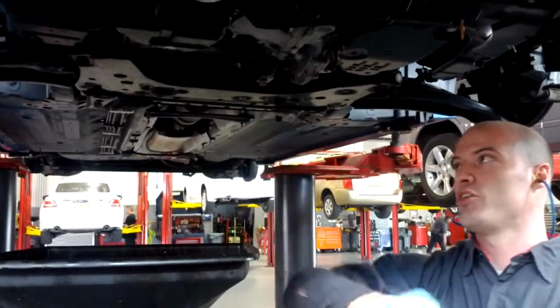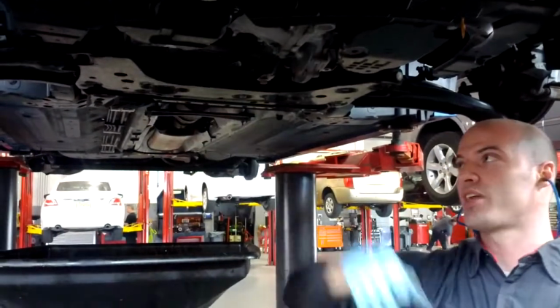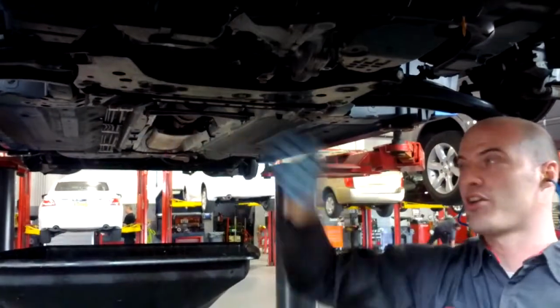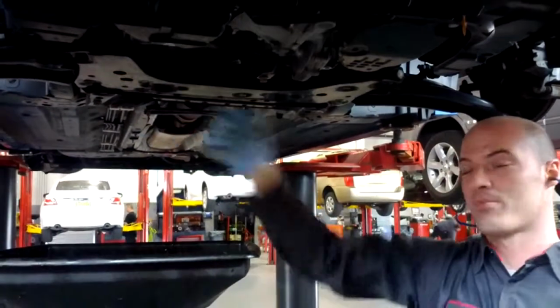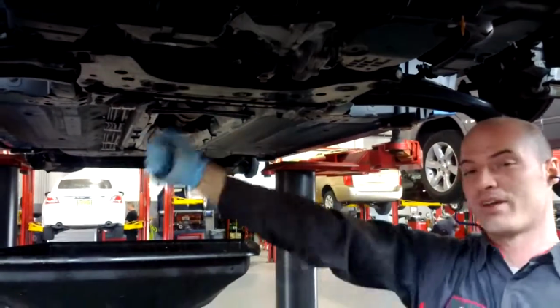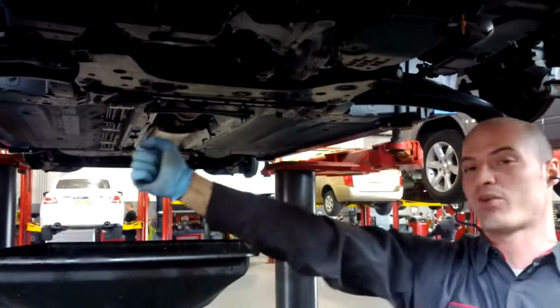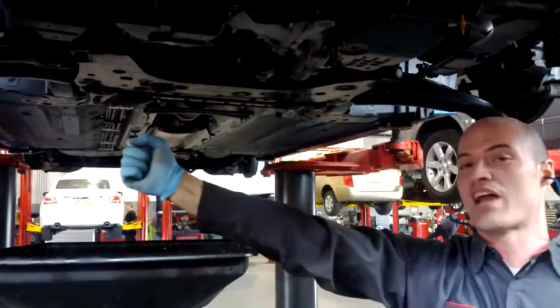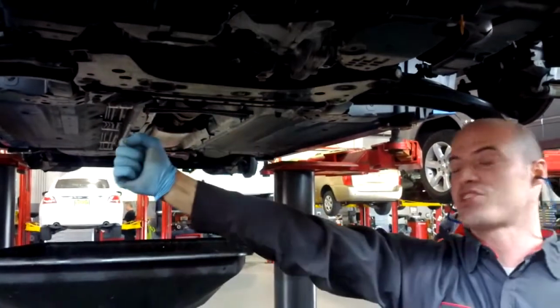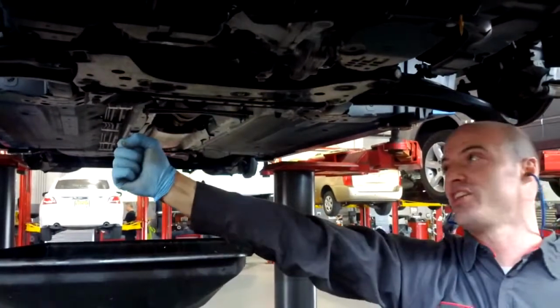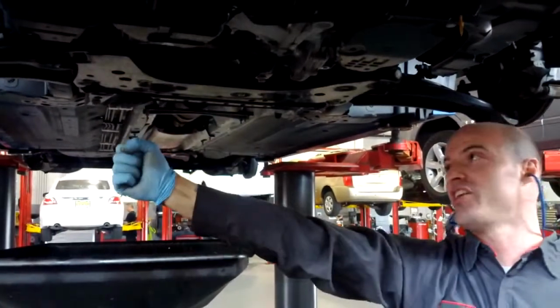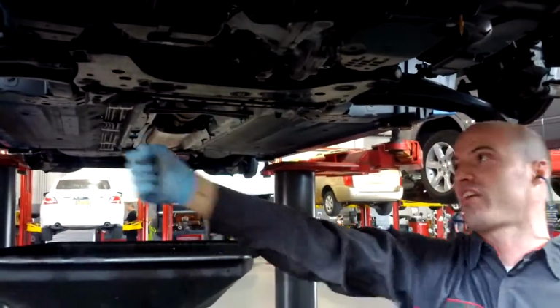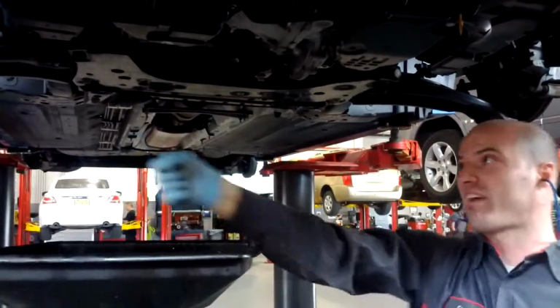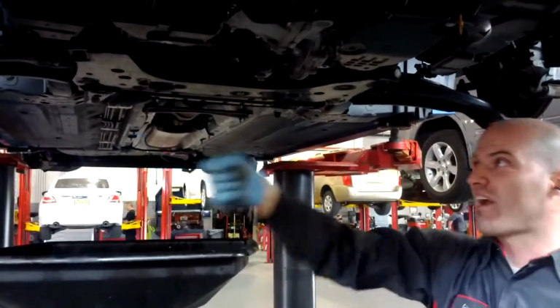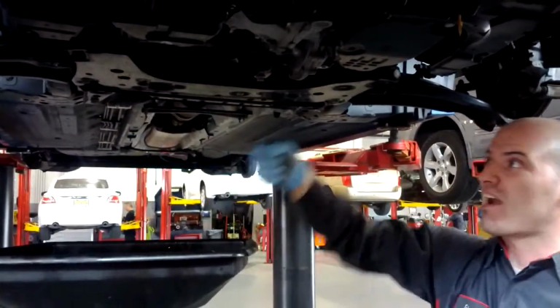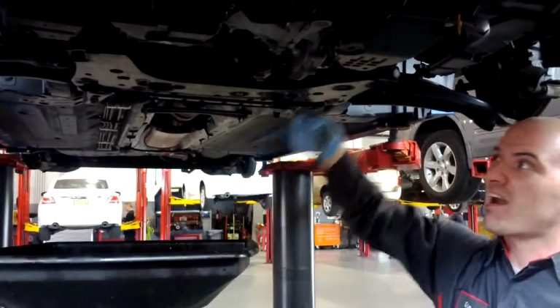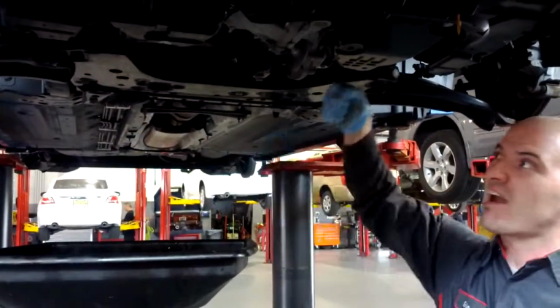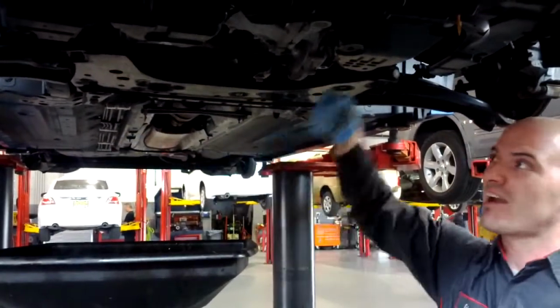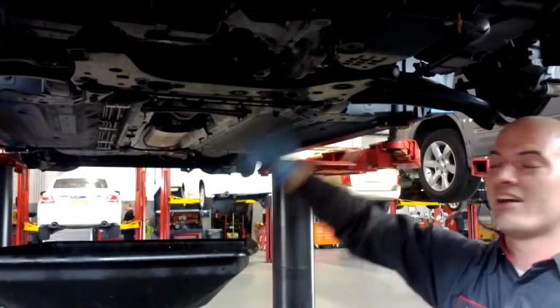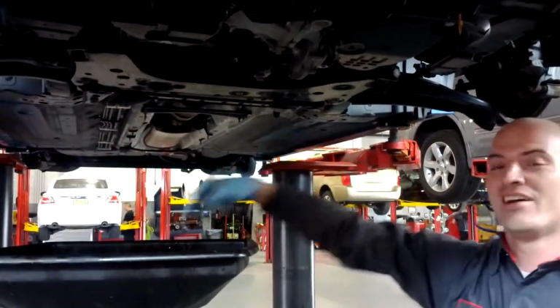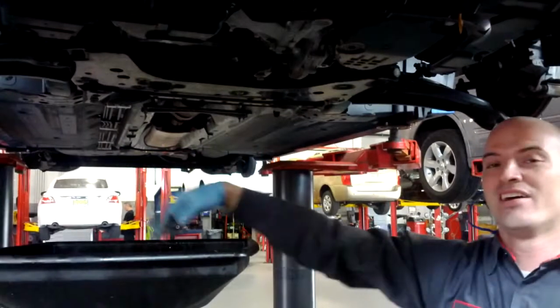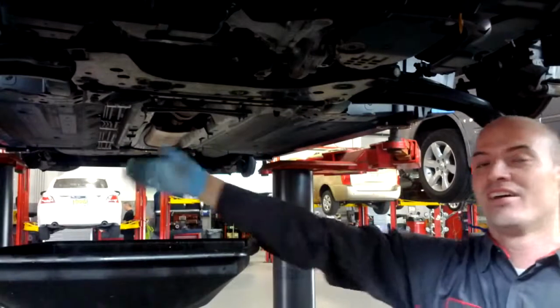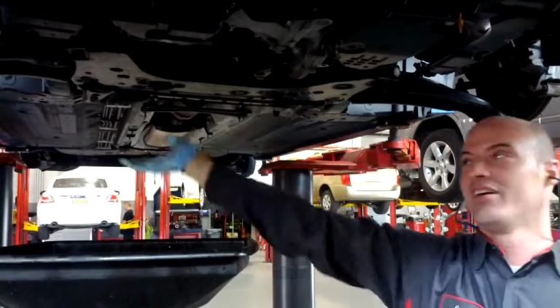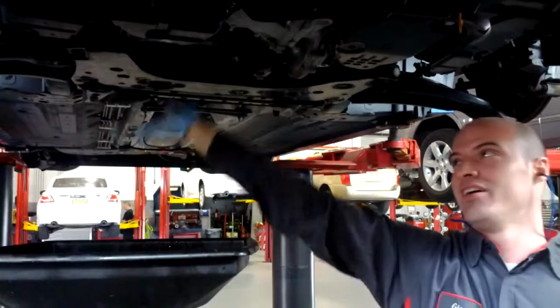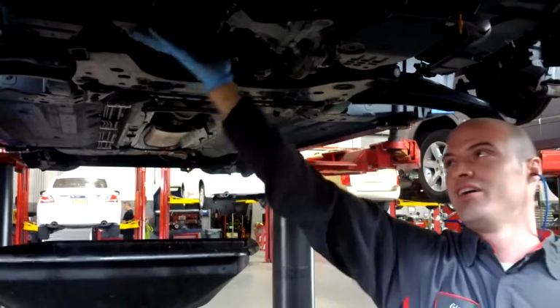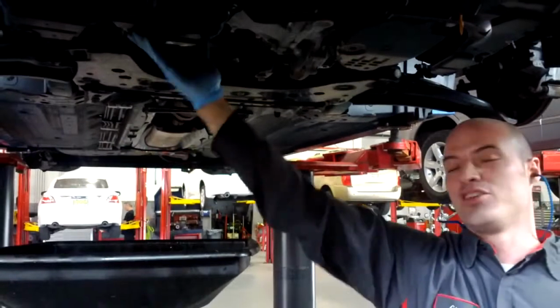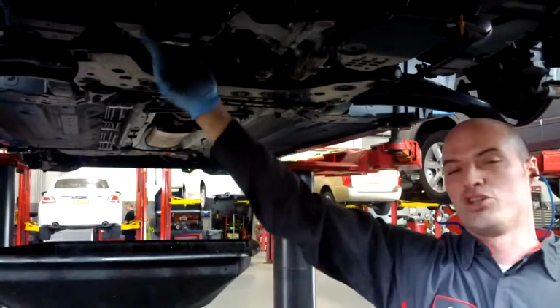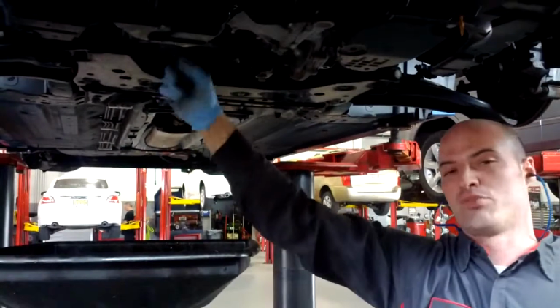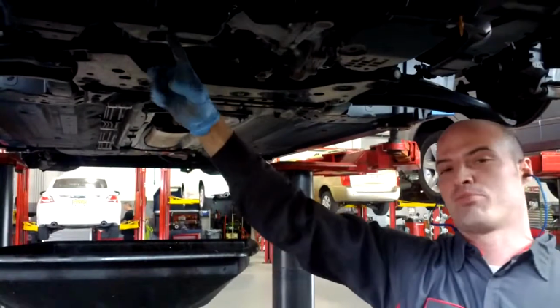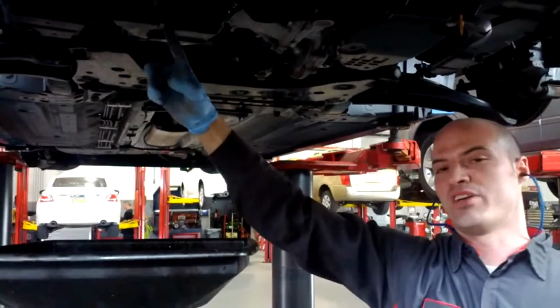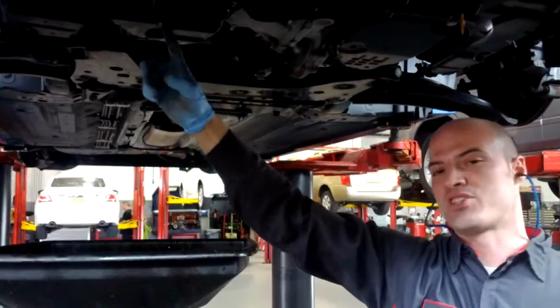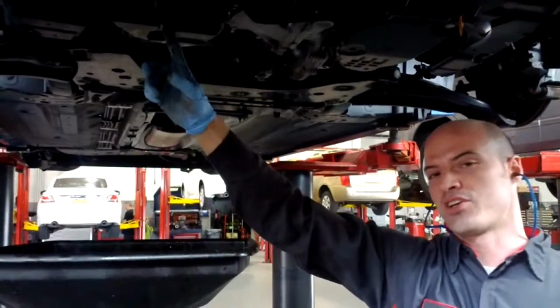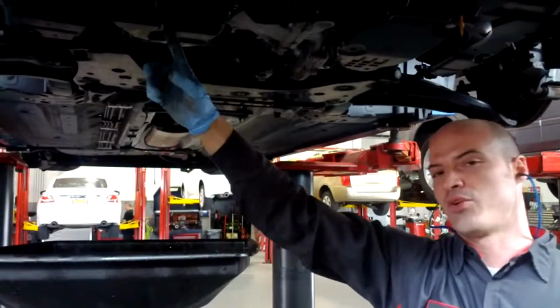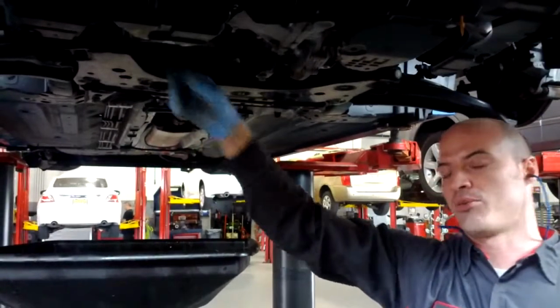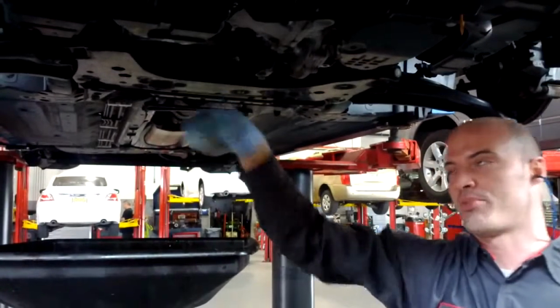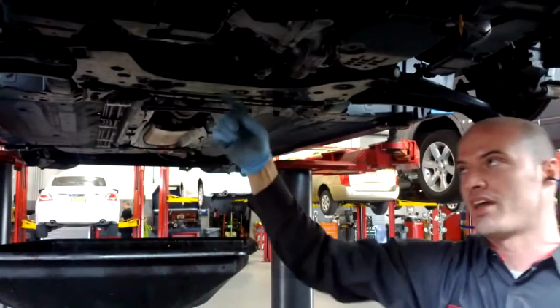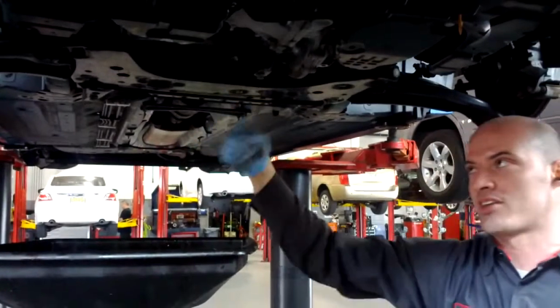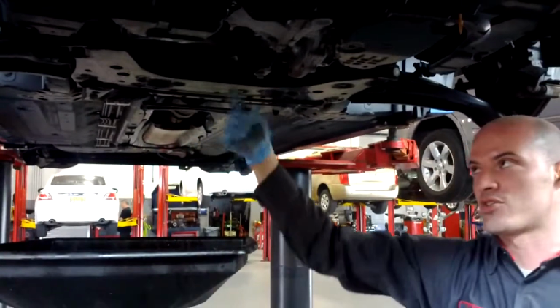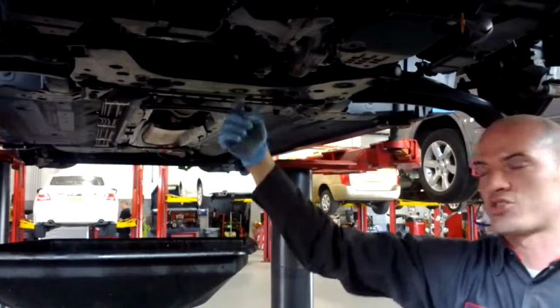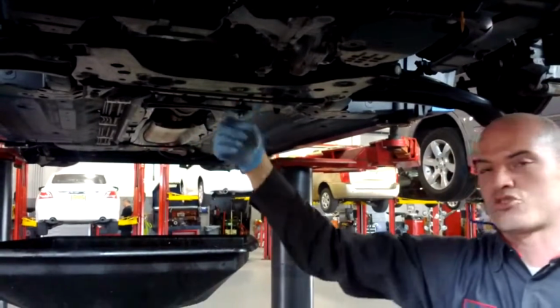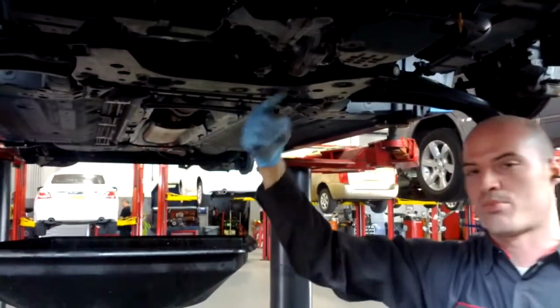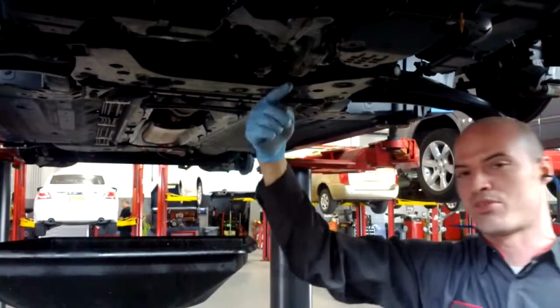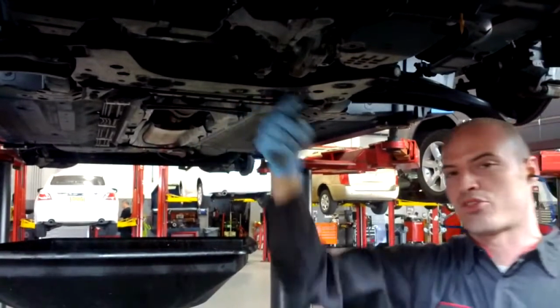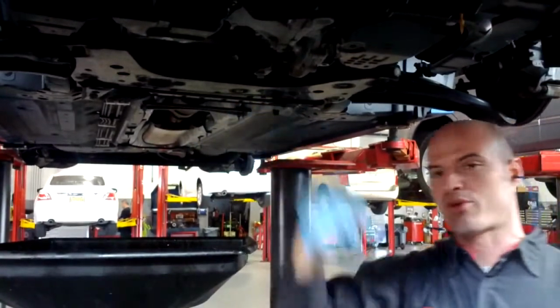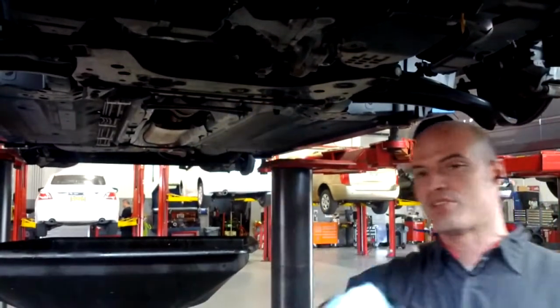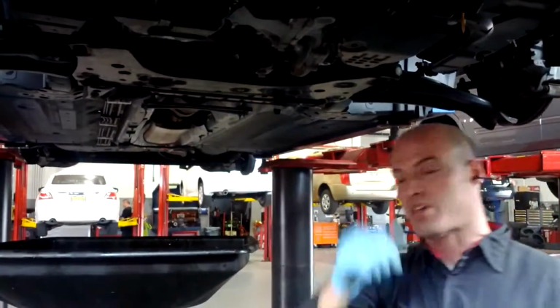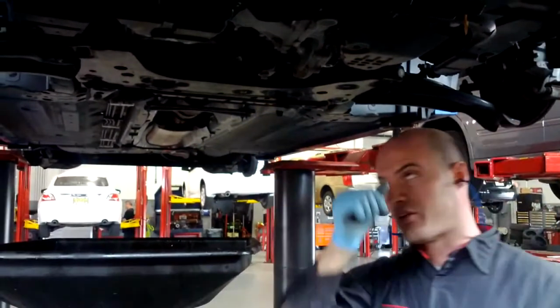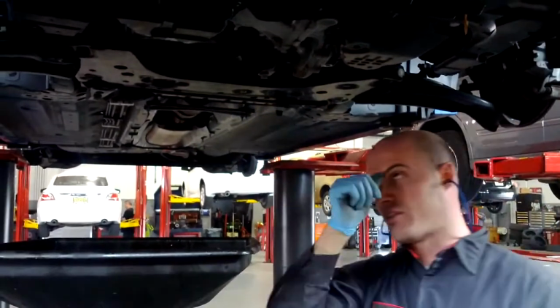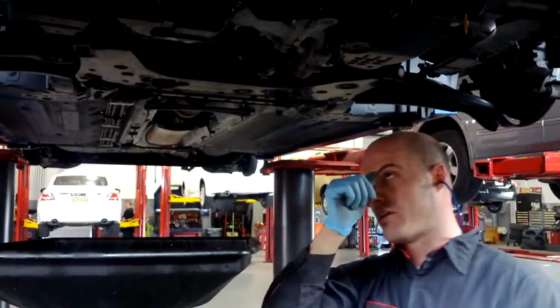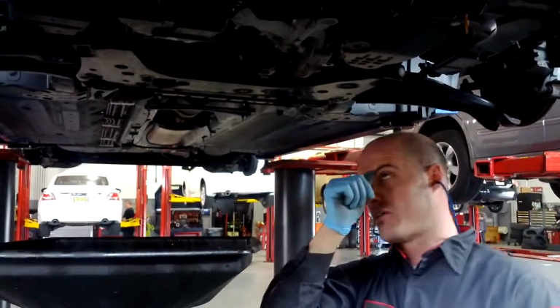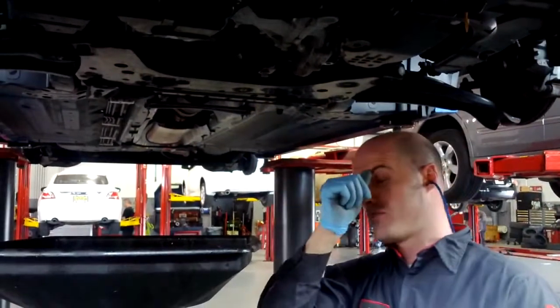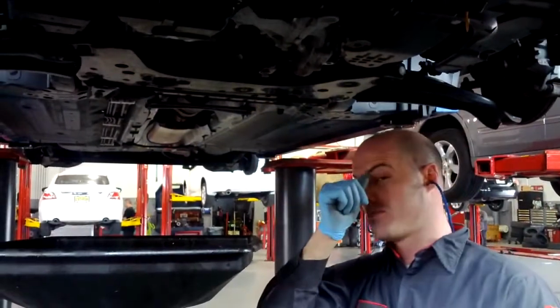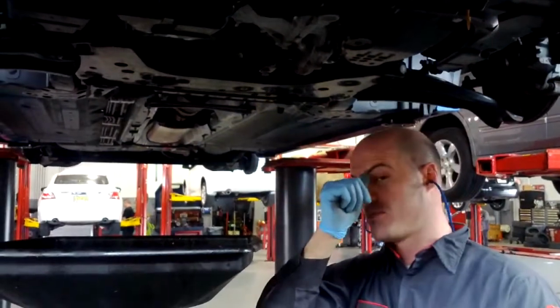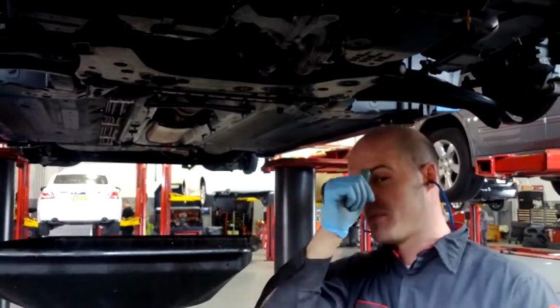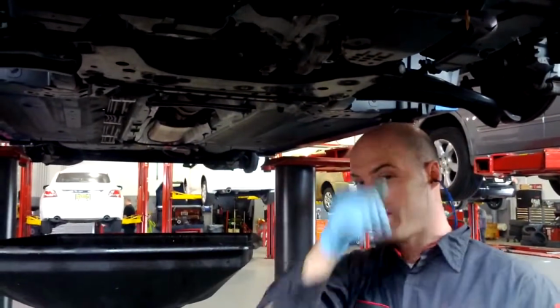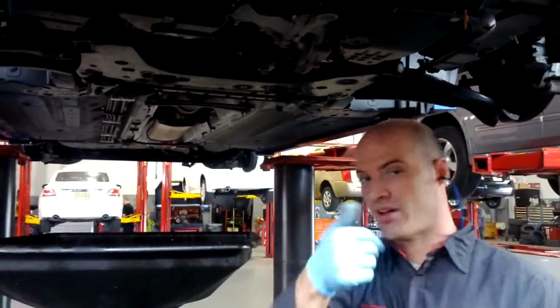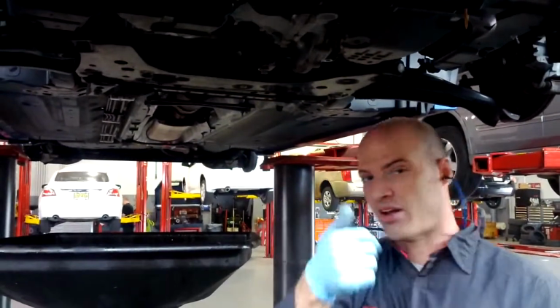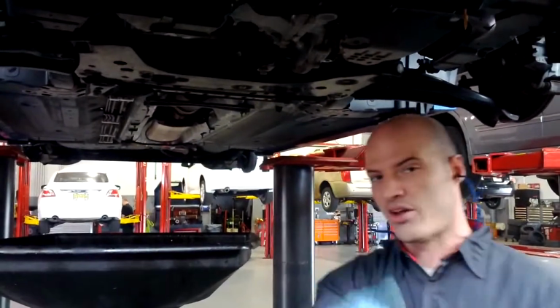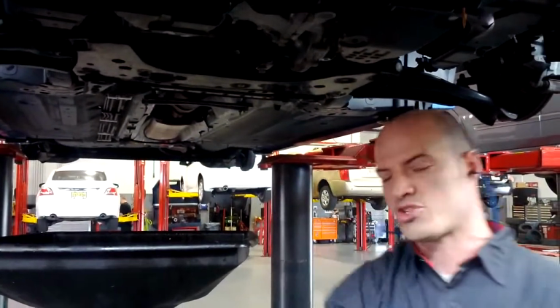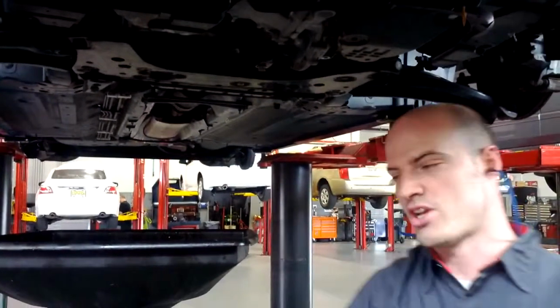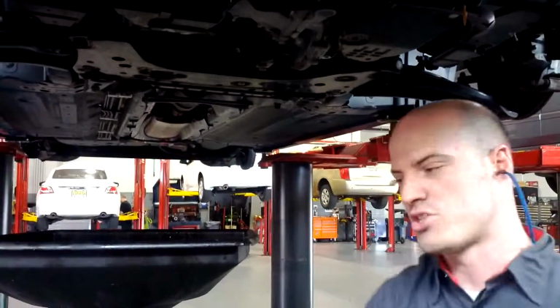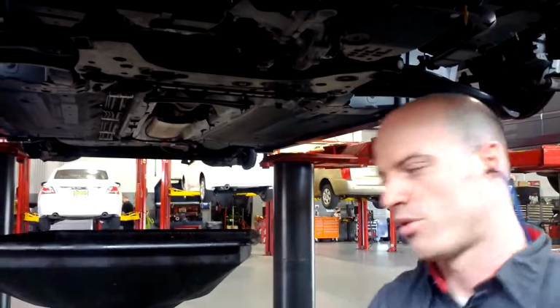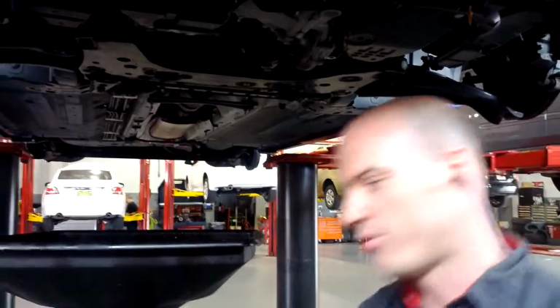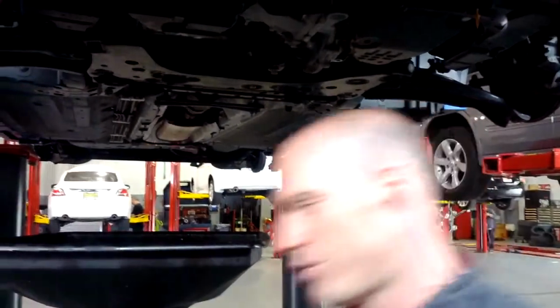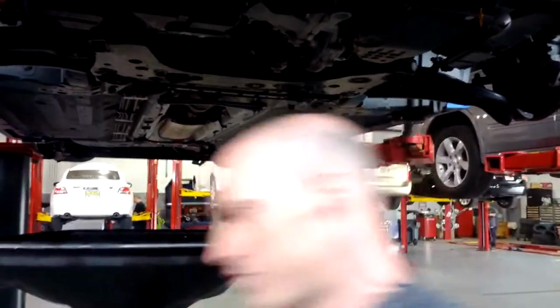You don't want to over-tighten it. If you get your big ratchet on there, you'll be replacing an oil pan because it'll strip the threads out. Alright, let's change the oil filter.